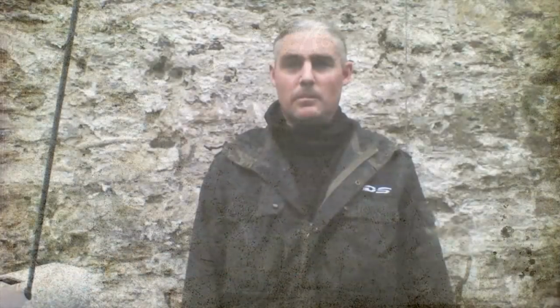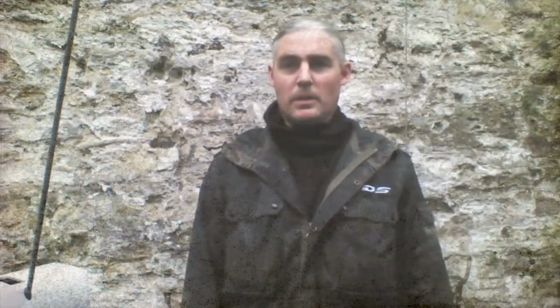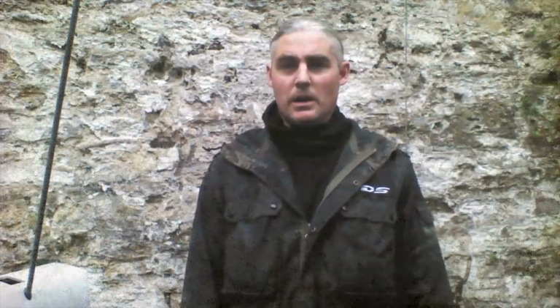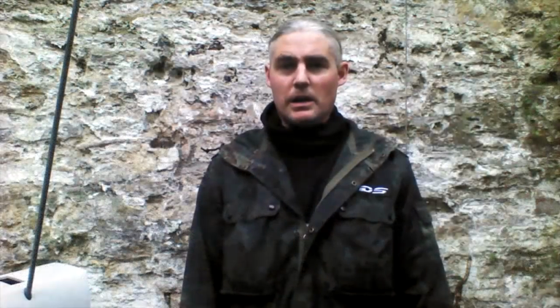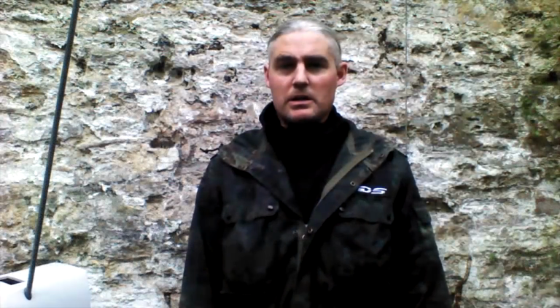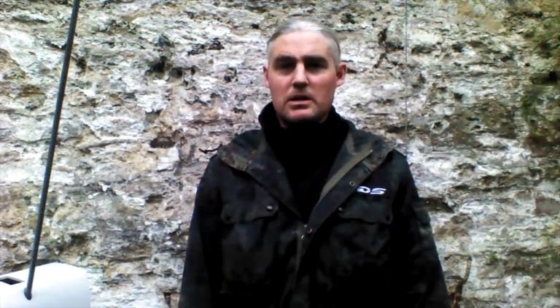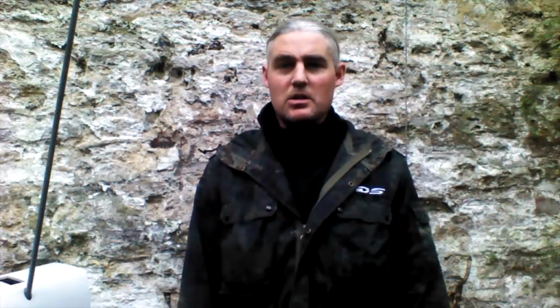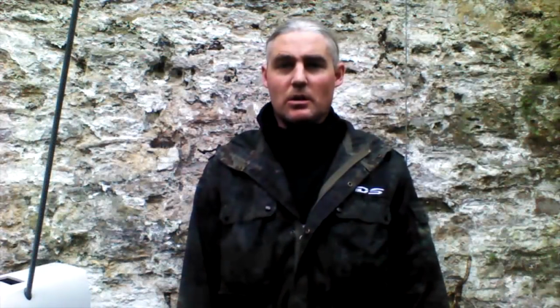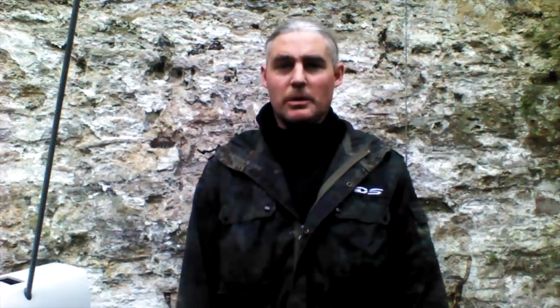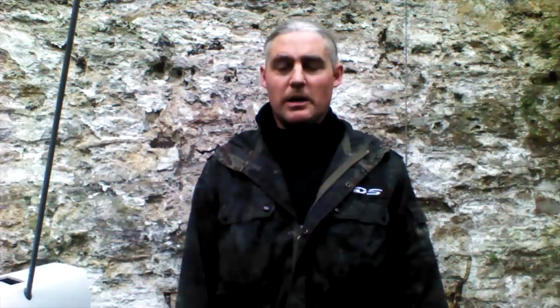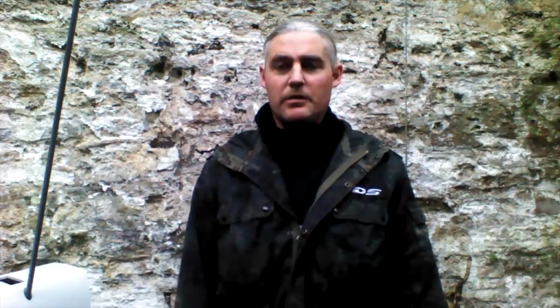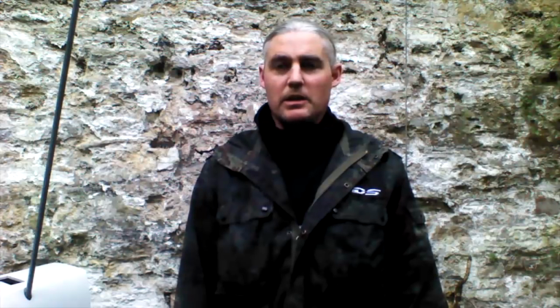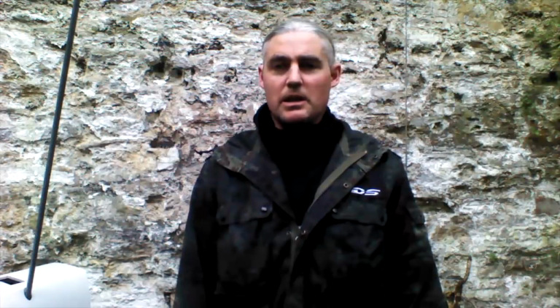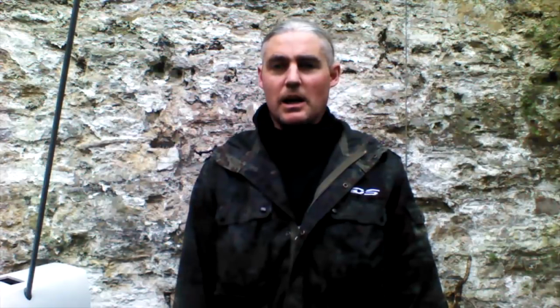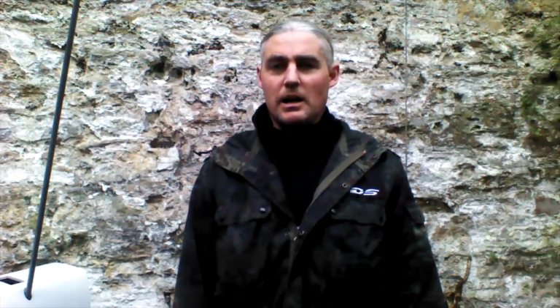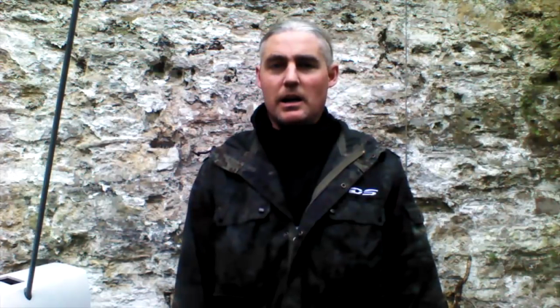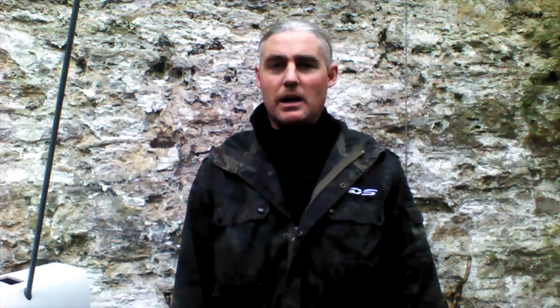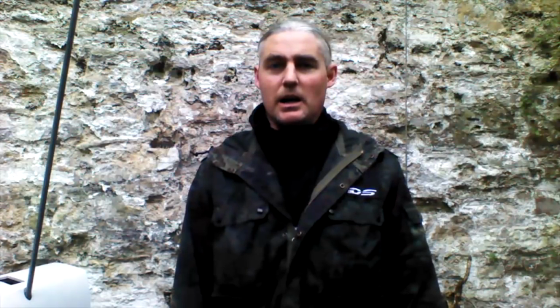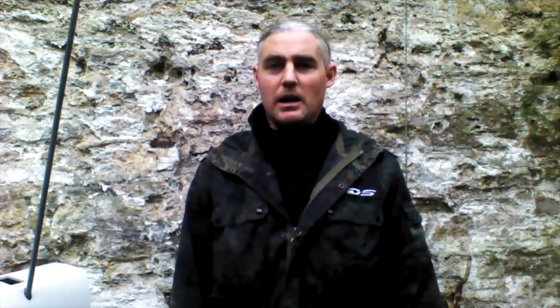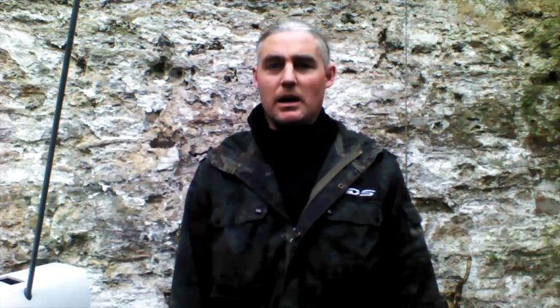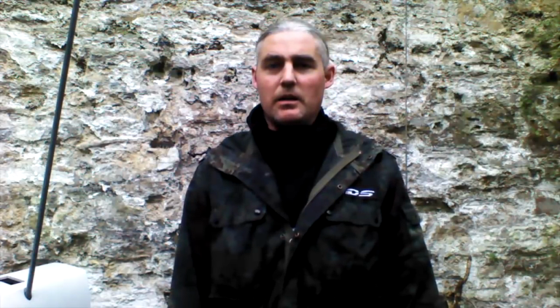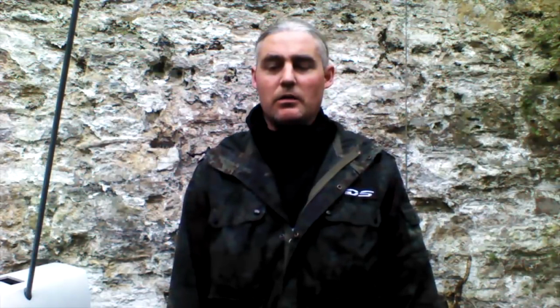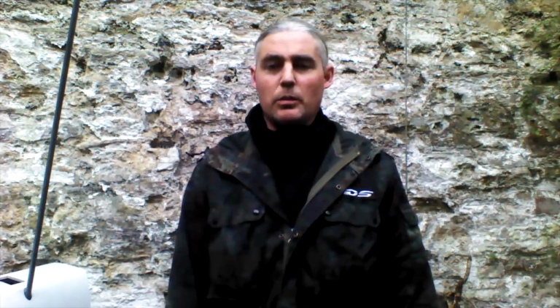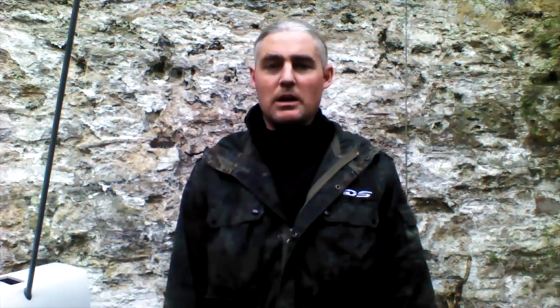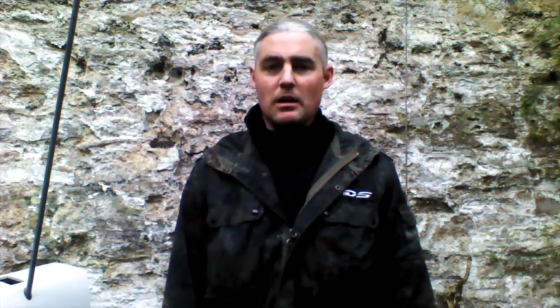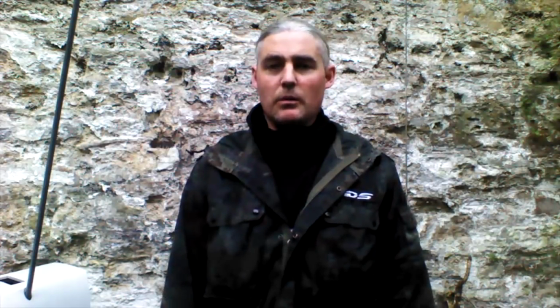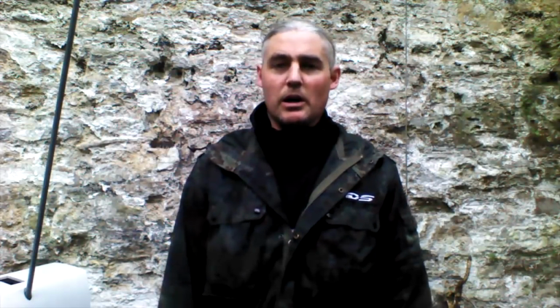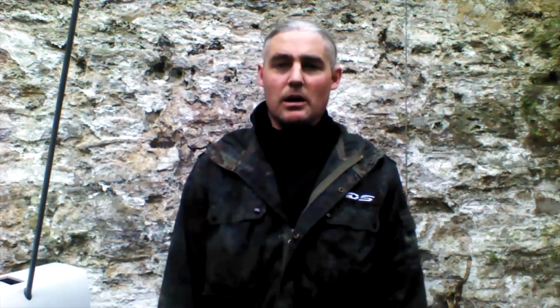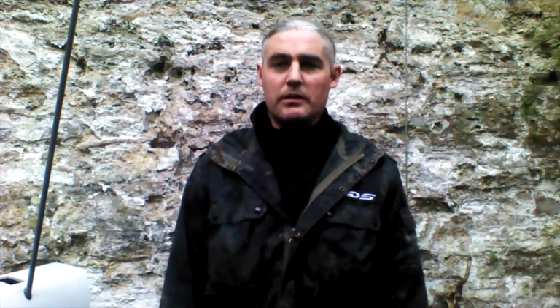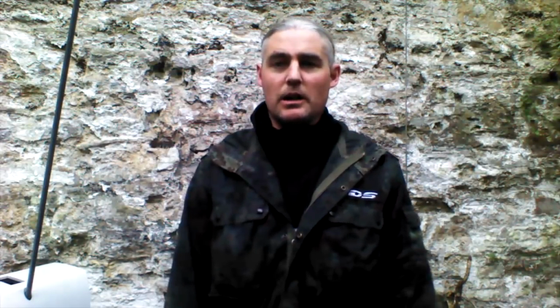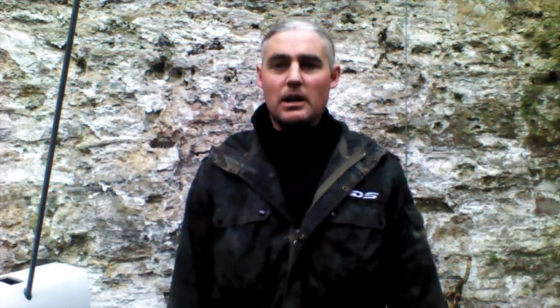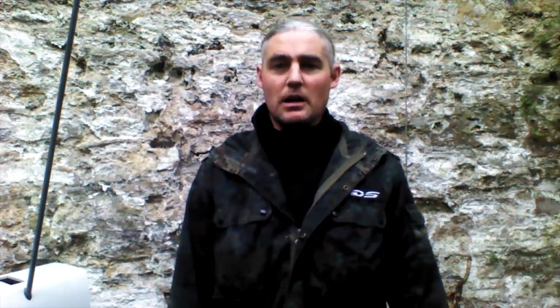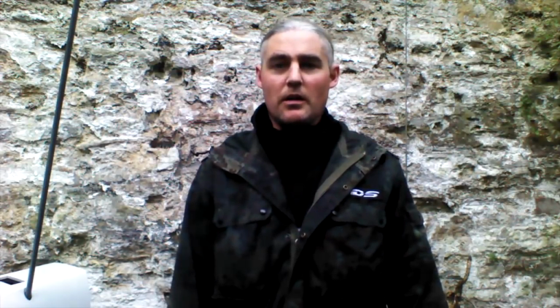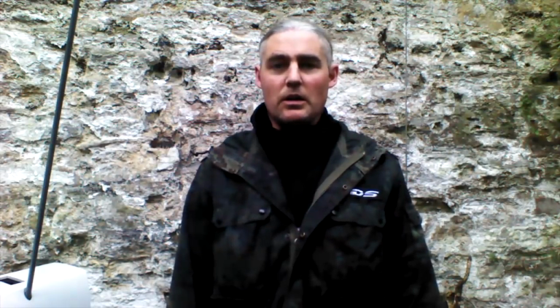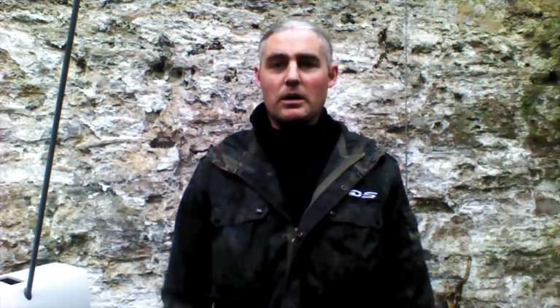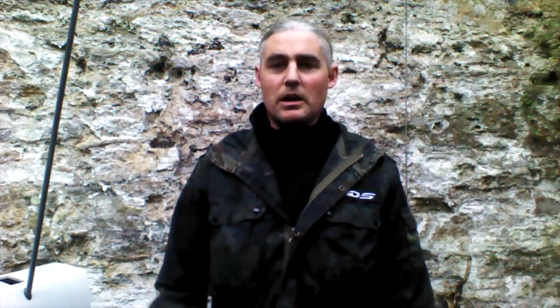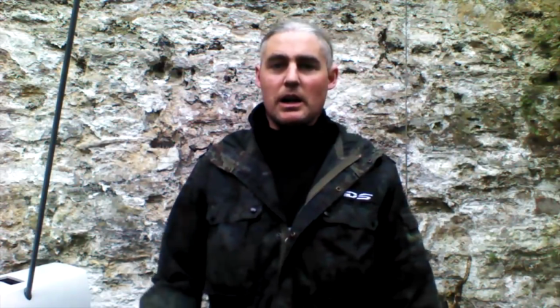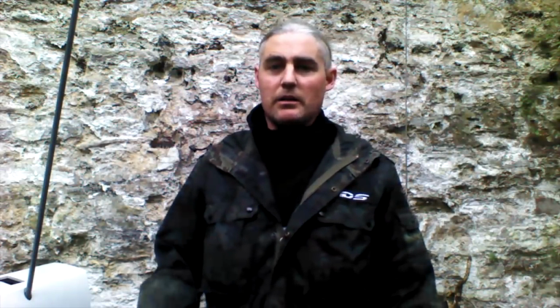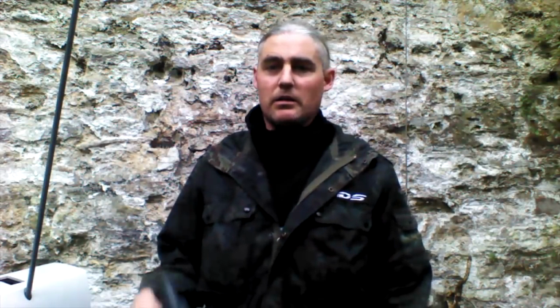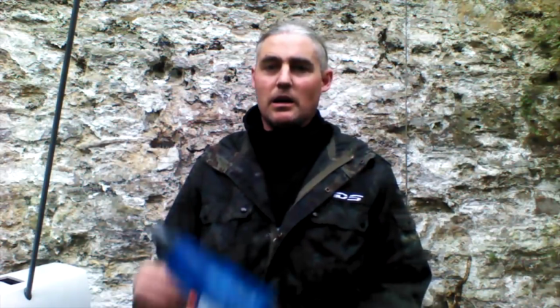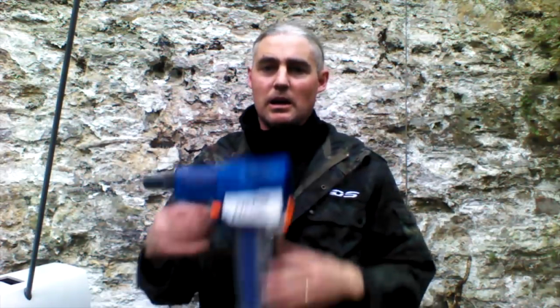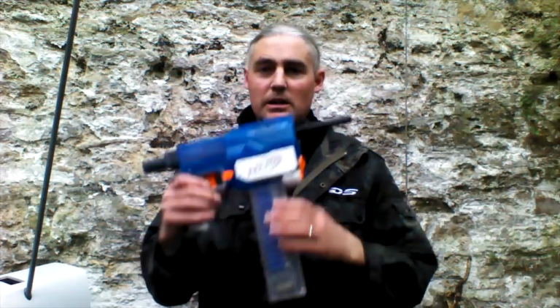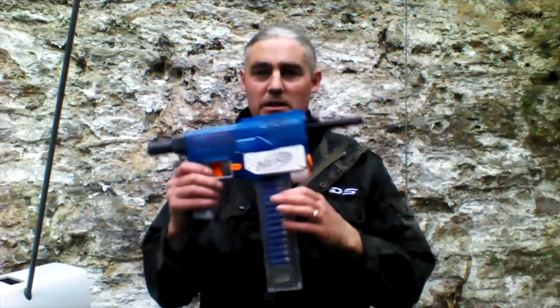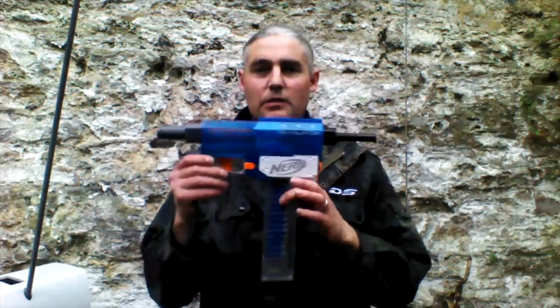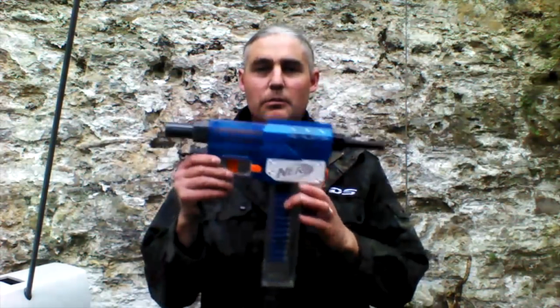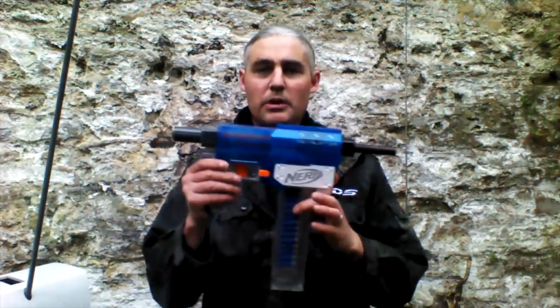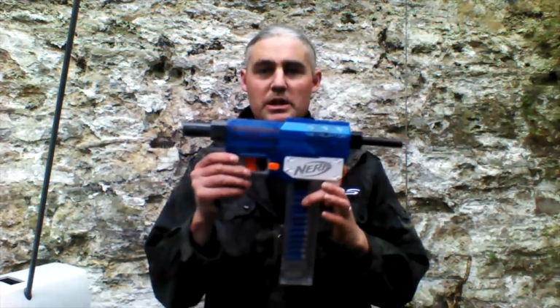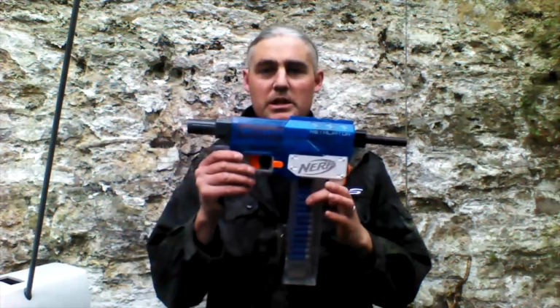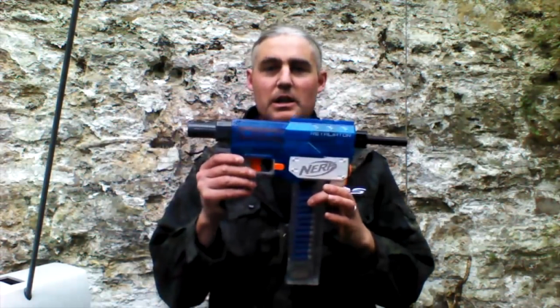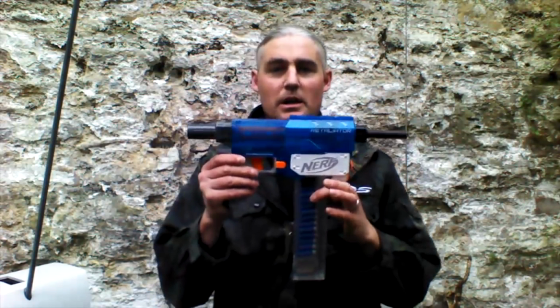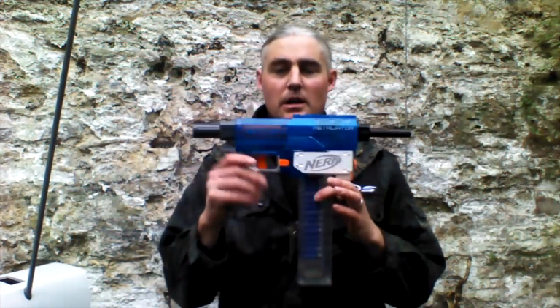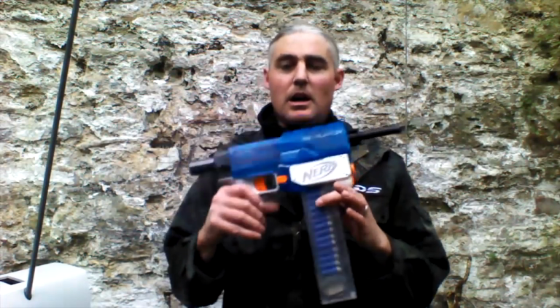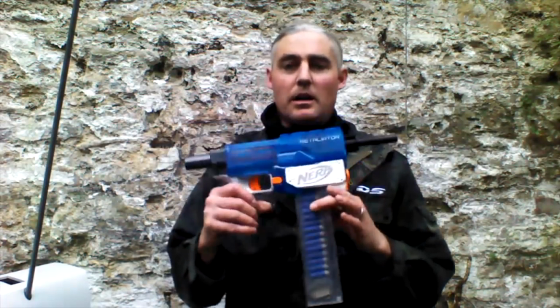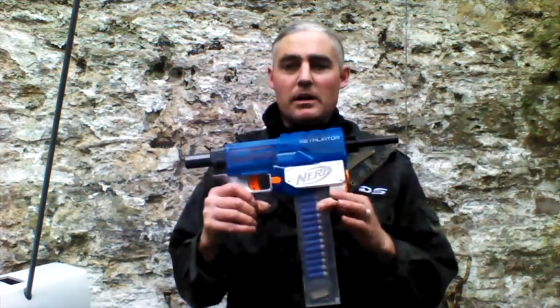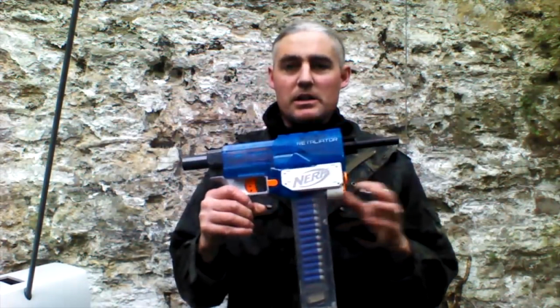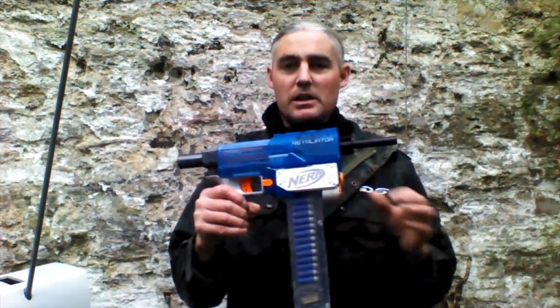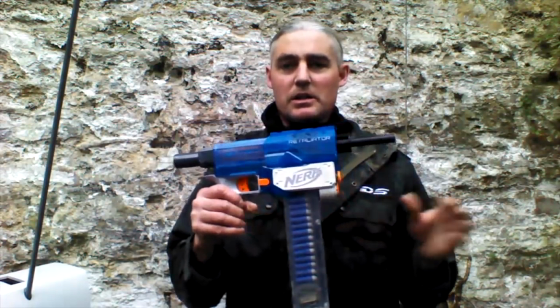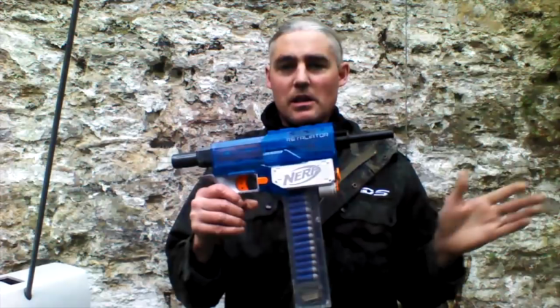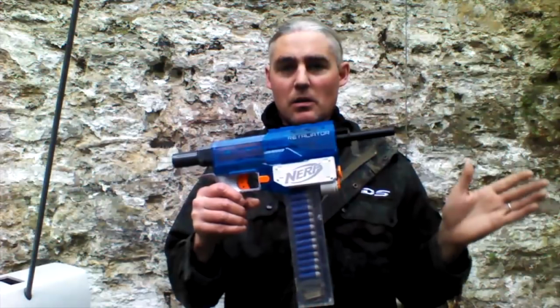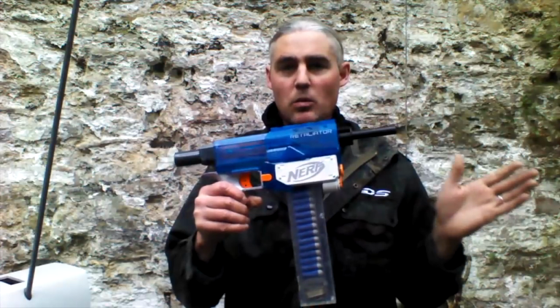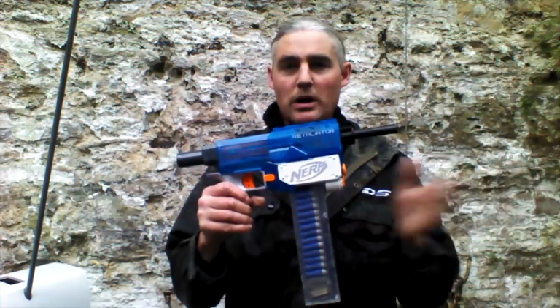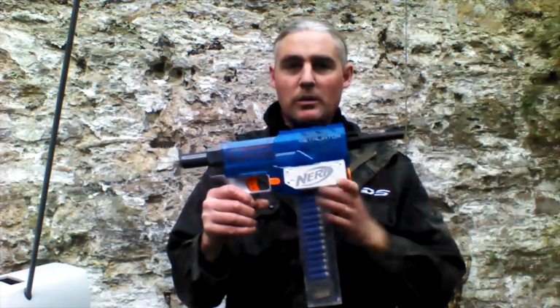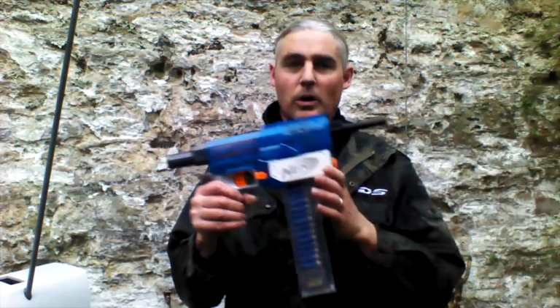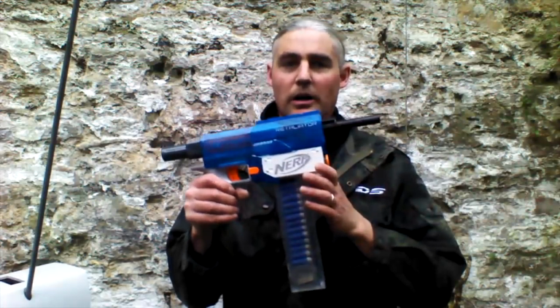Hi, it's Tom at FDS again and this week we are taking another look at a Stefan breach - this is the Worker one.